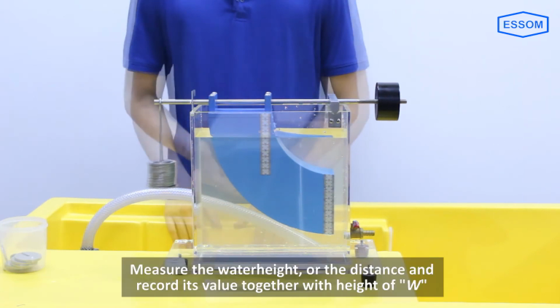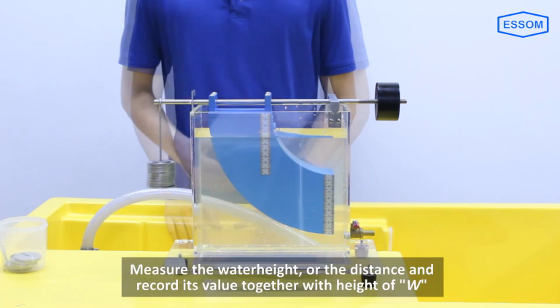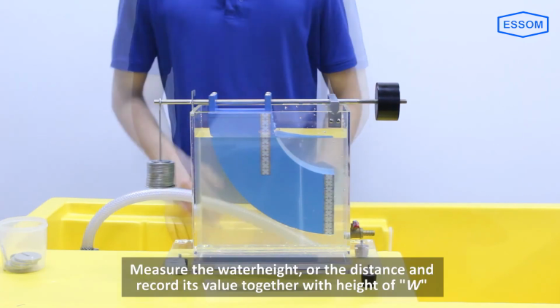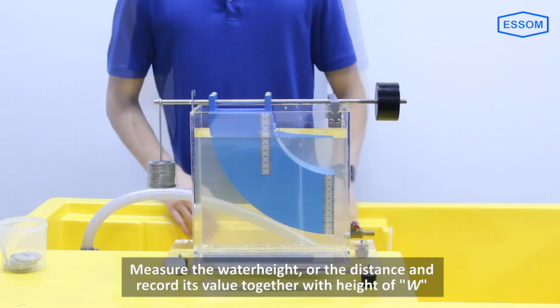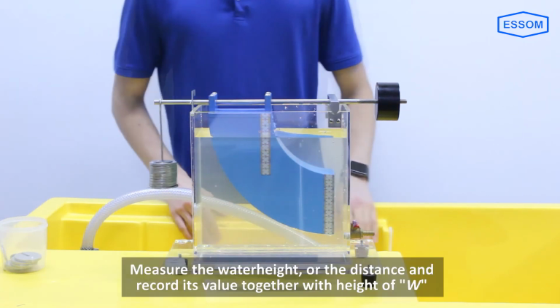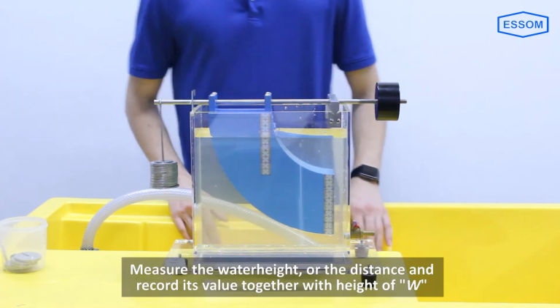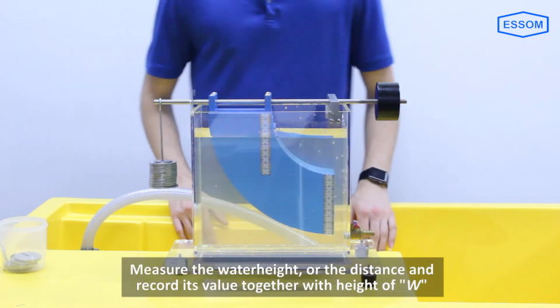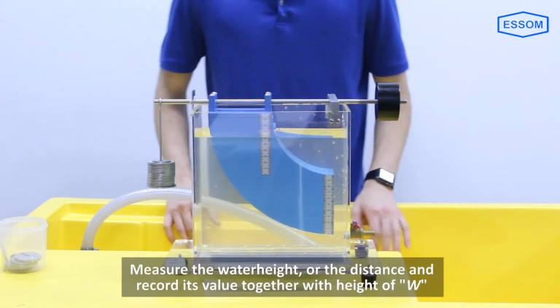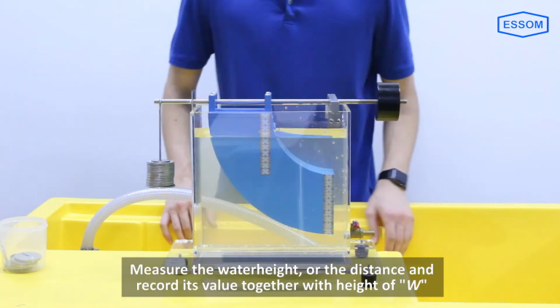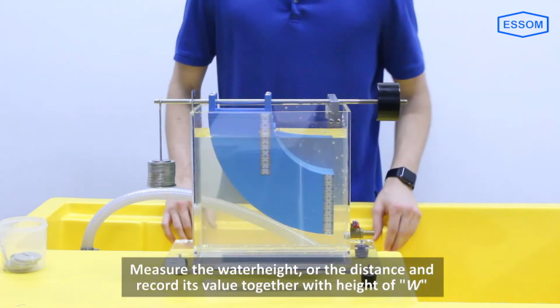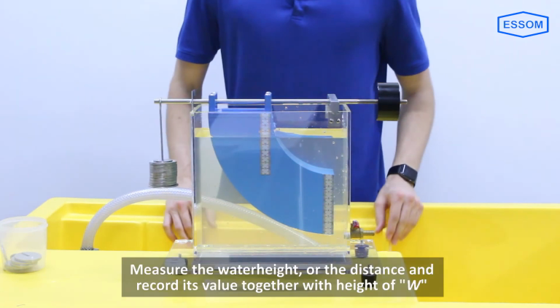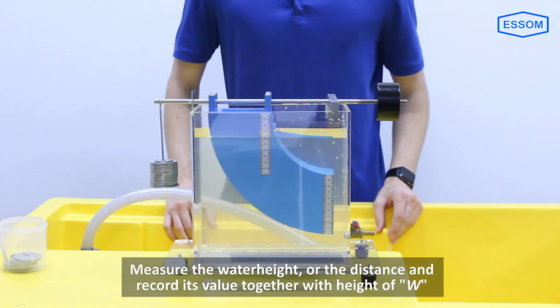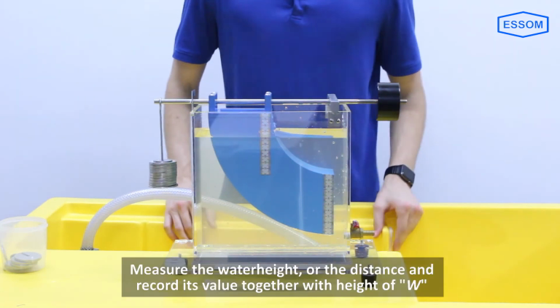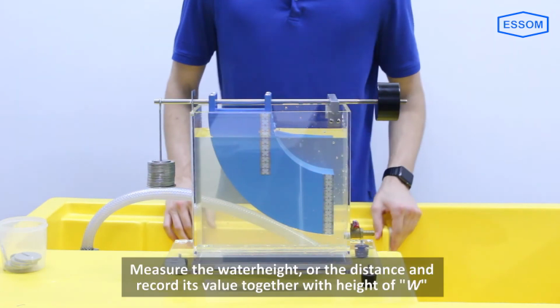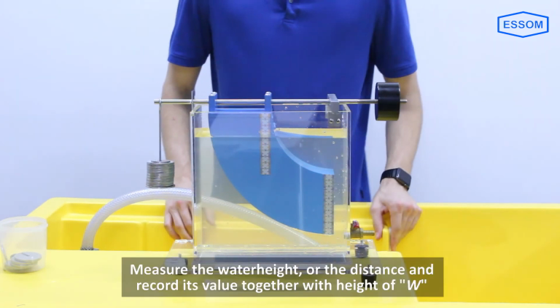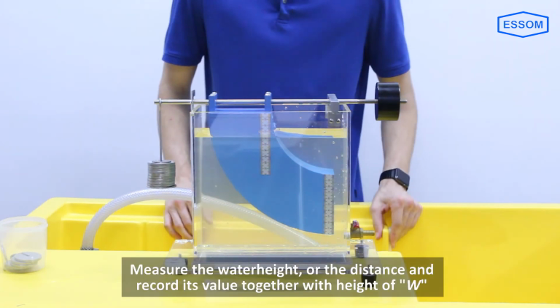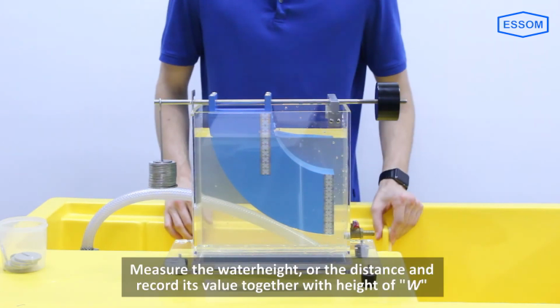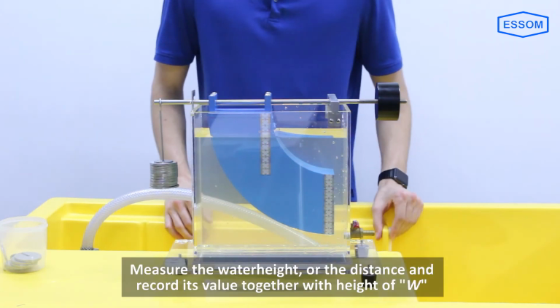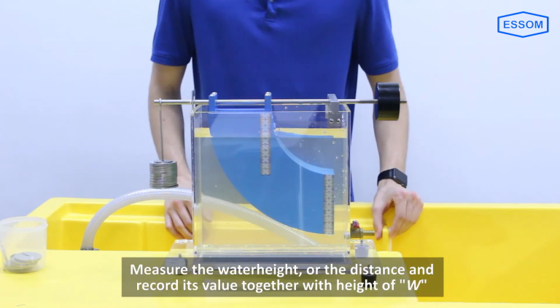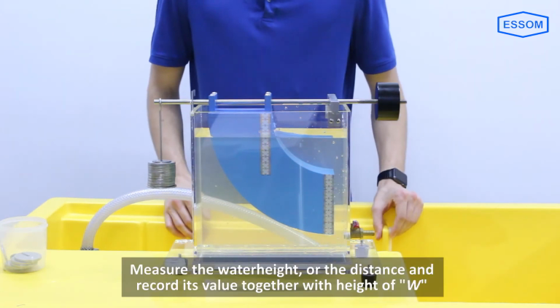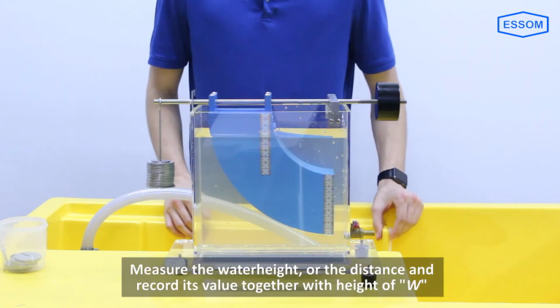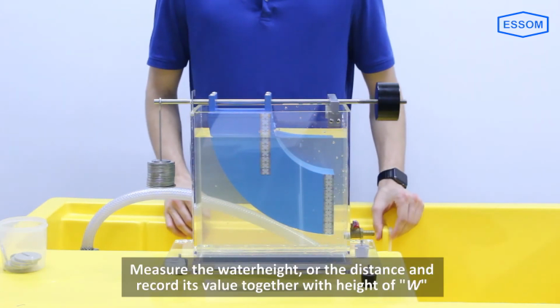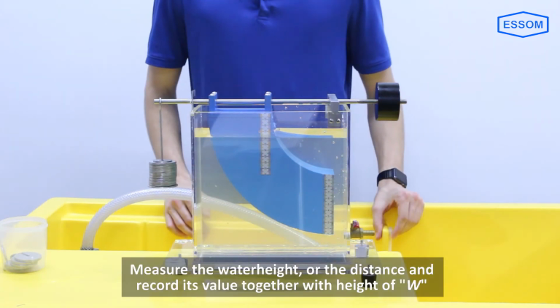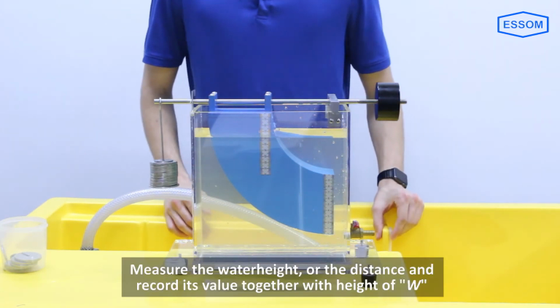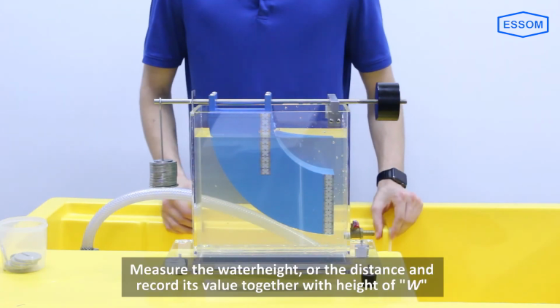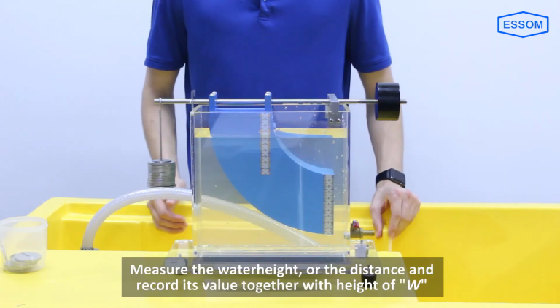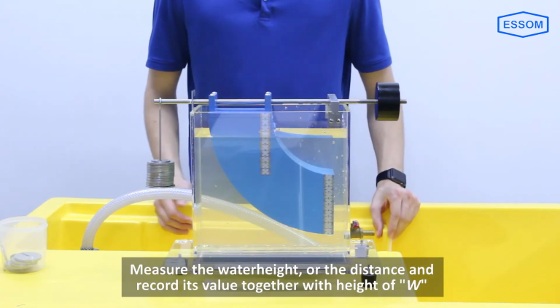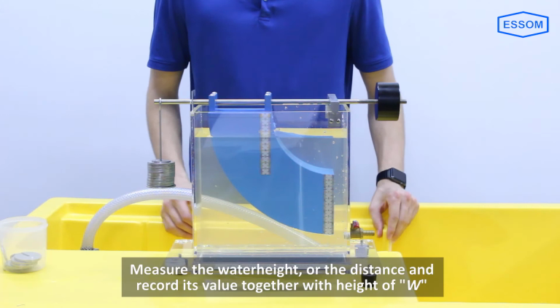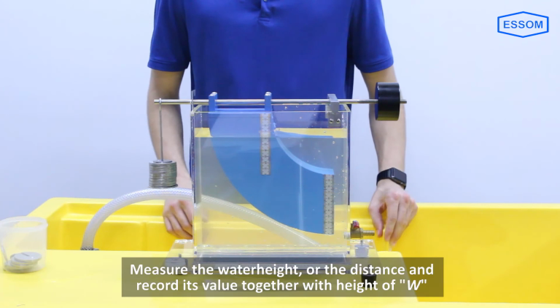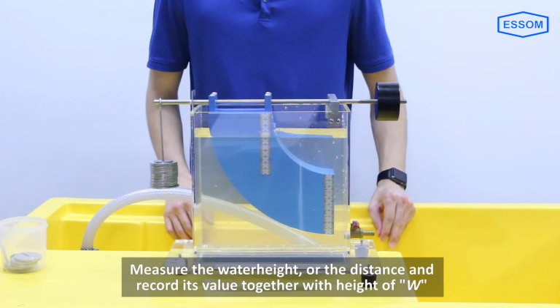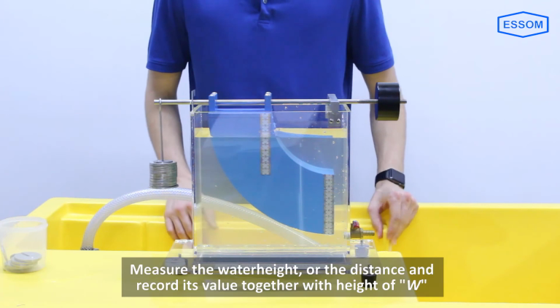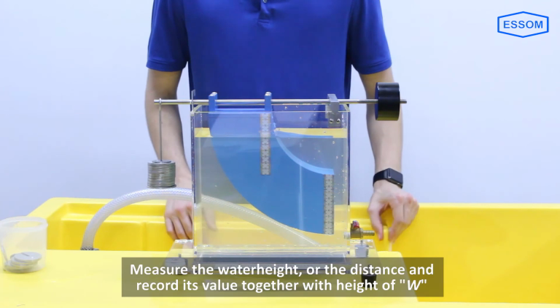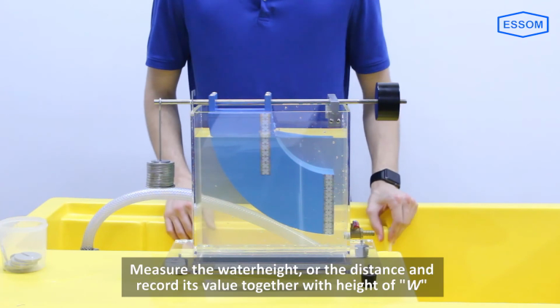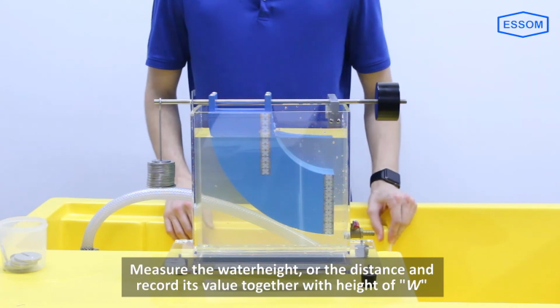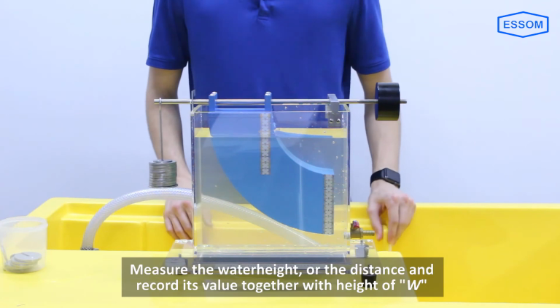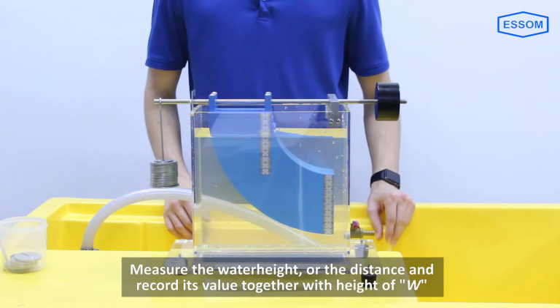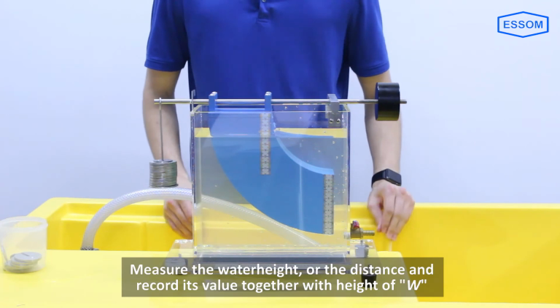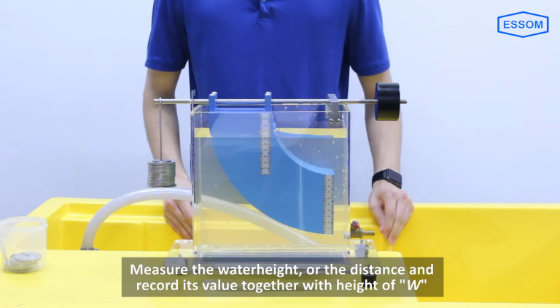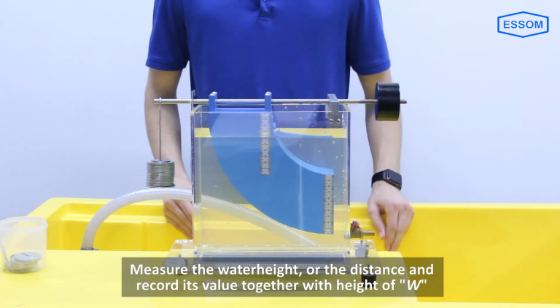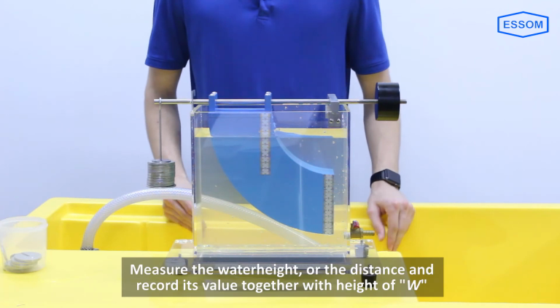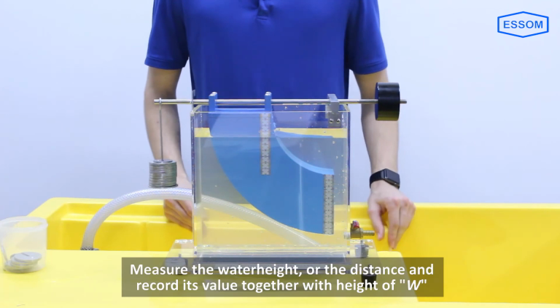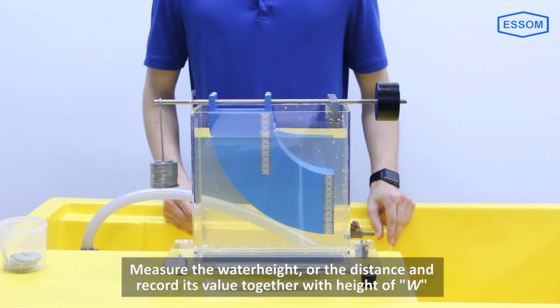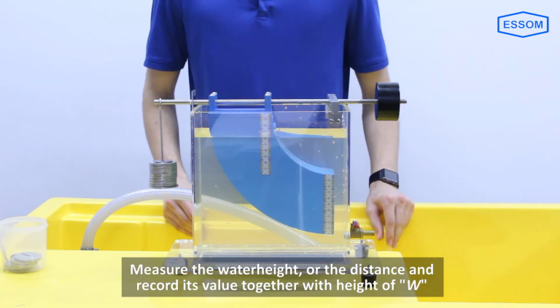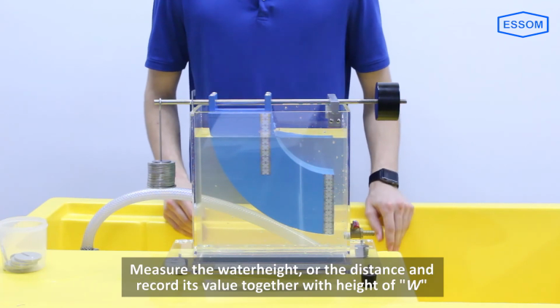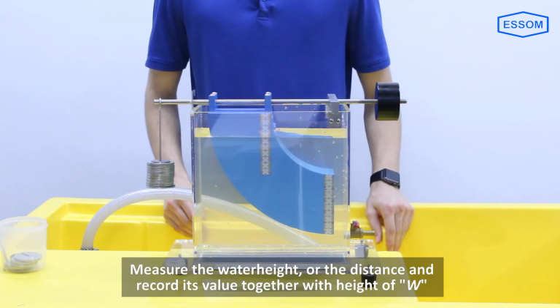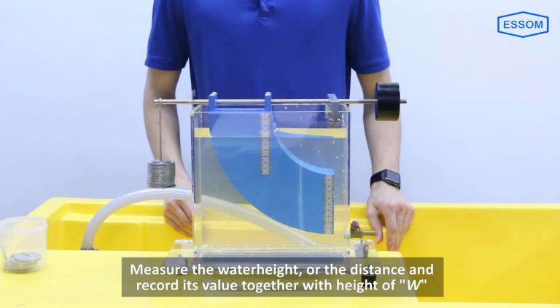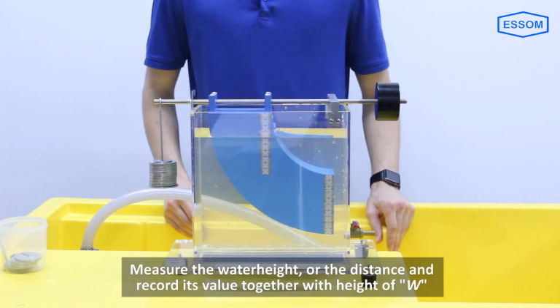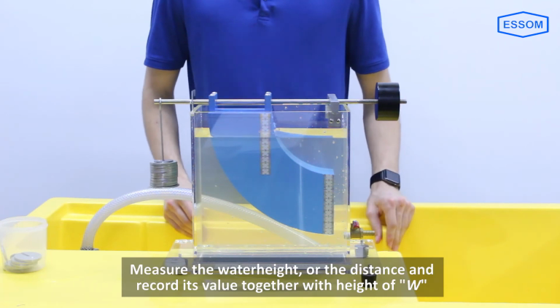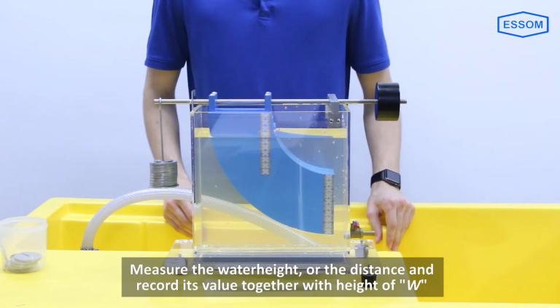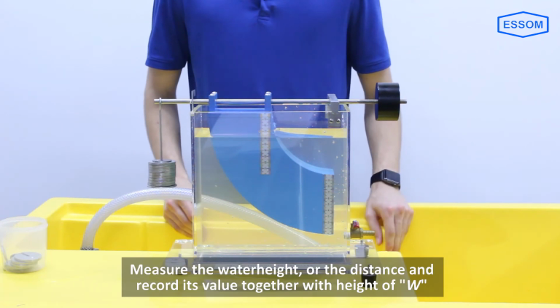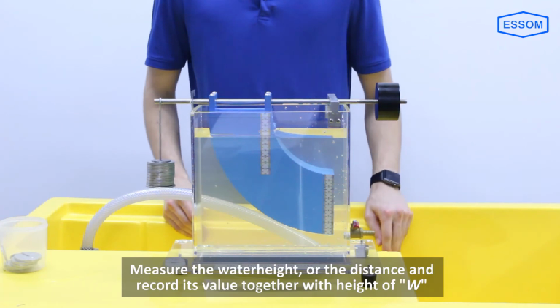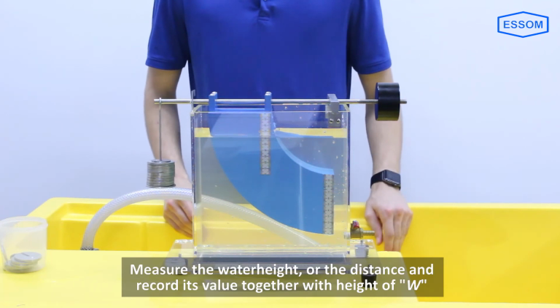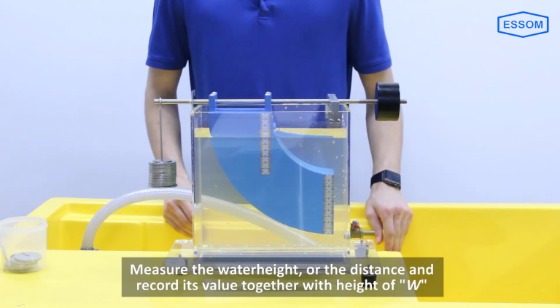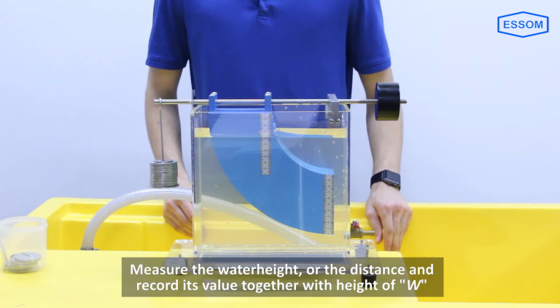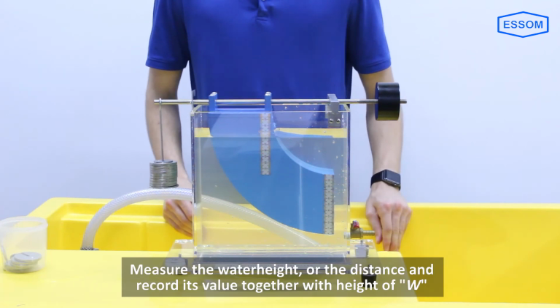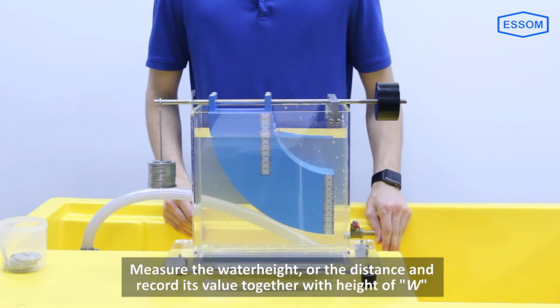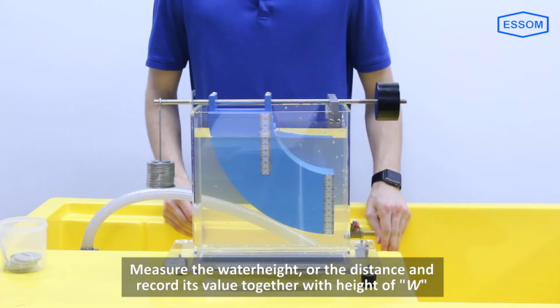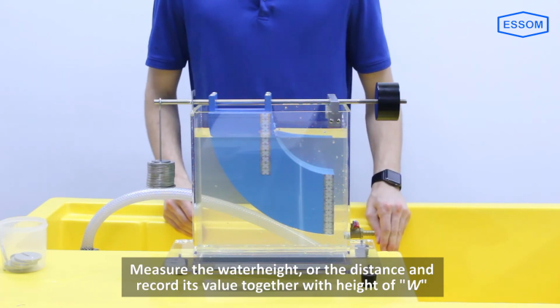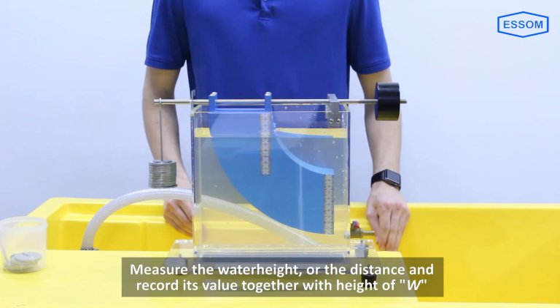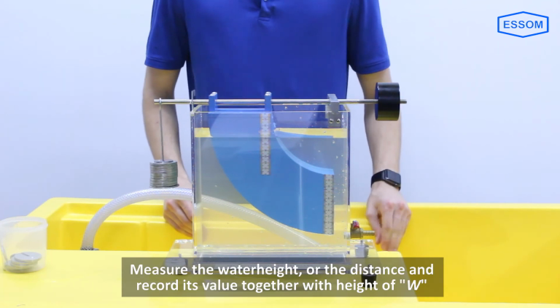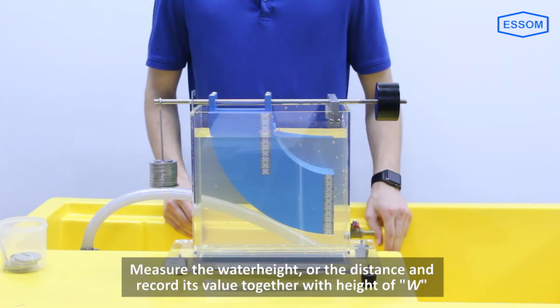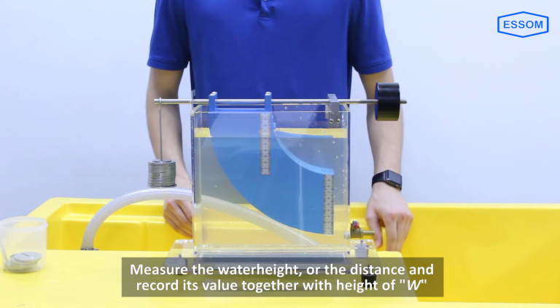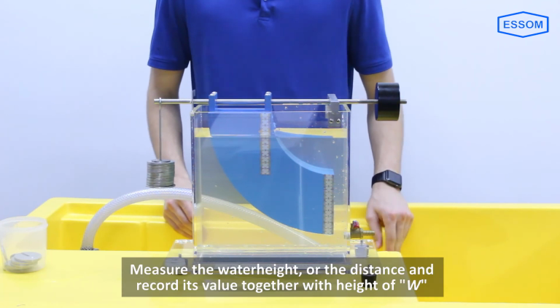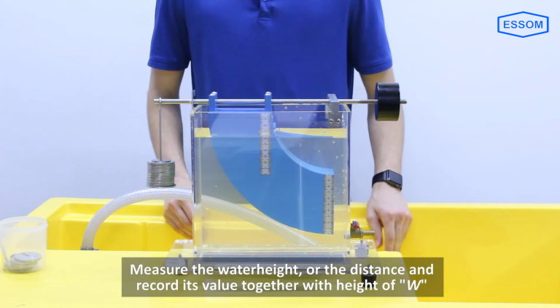Measure the water height, or the distance H, and record its value together with the weight W.